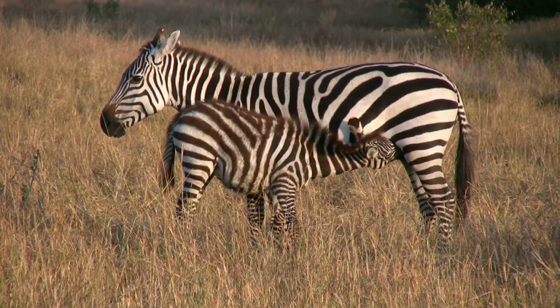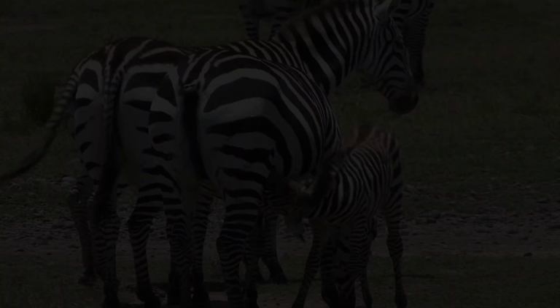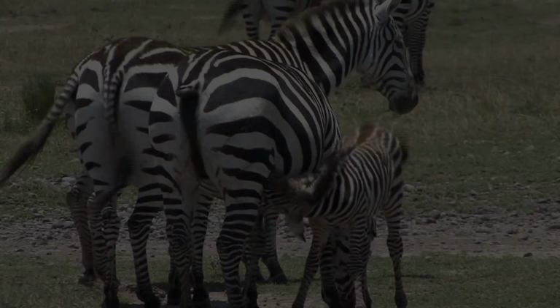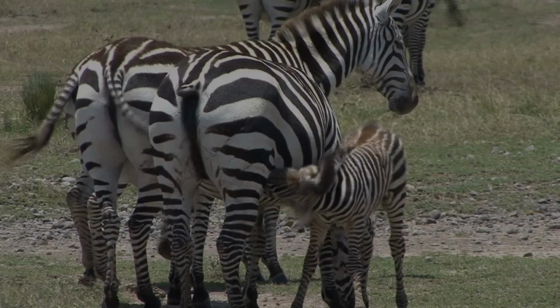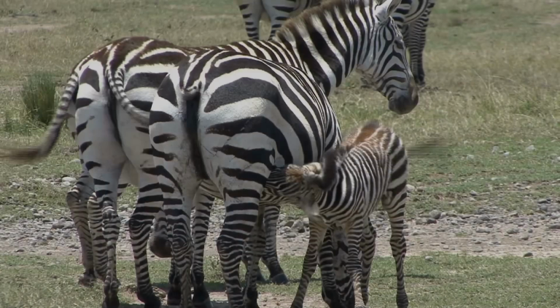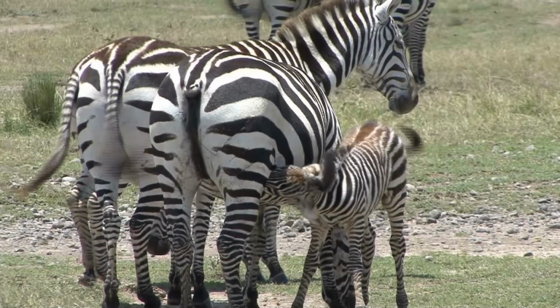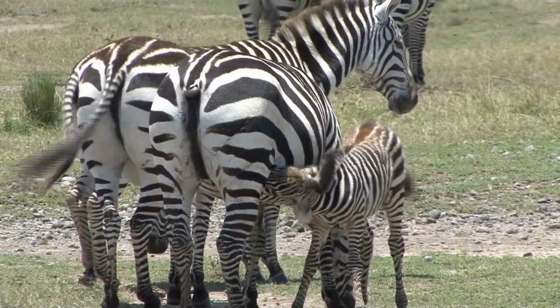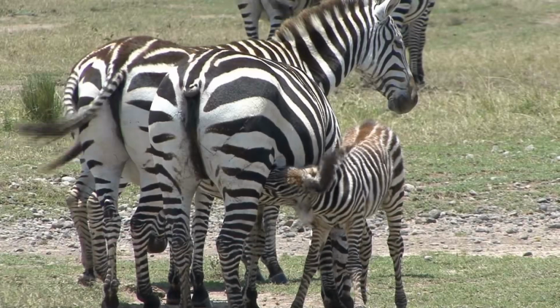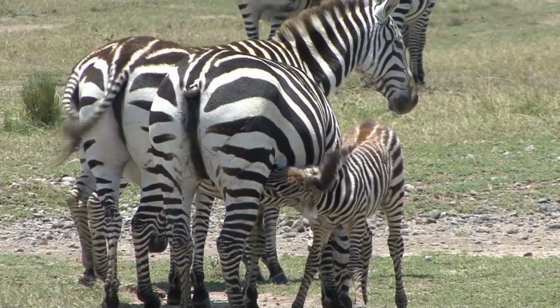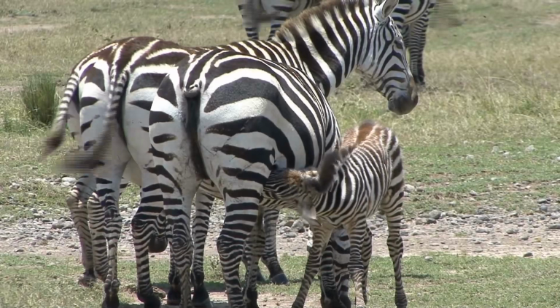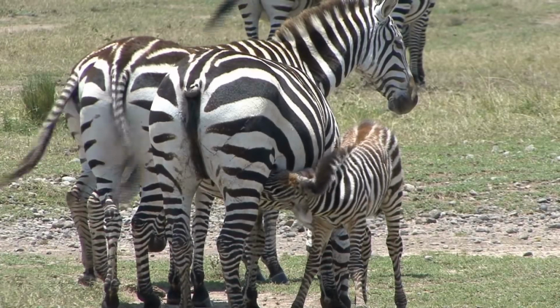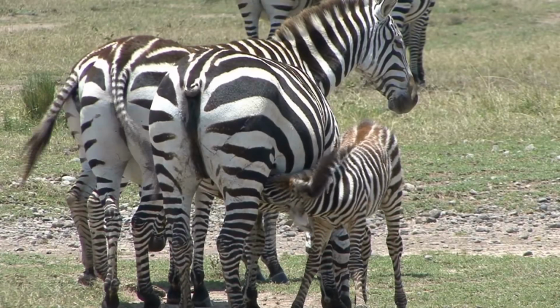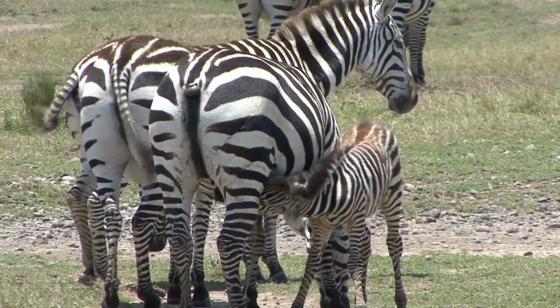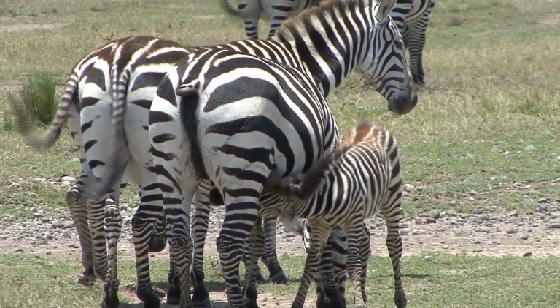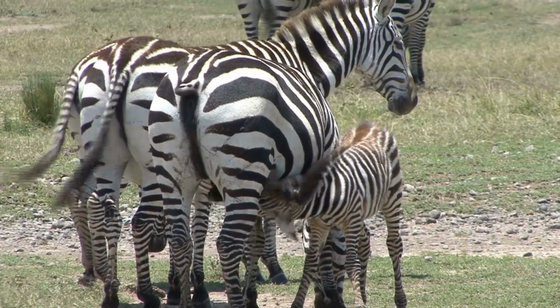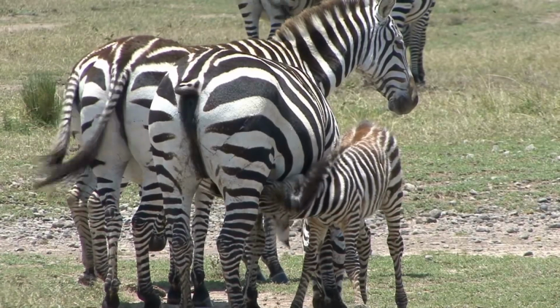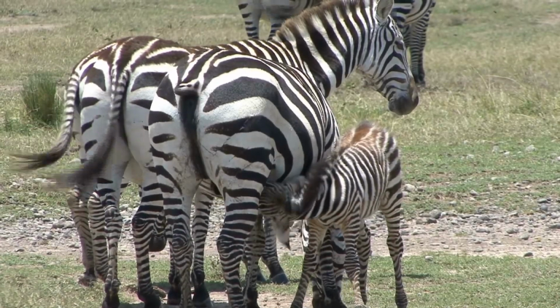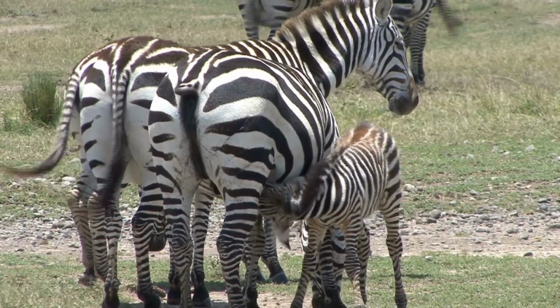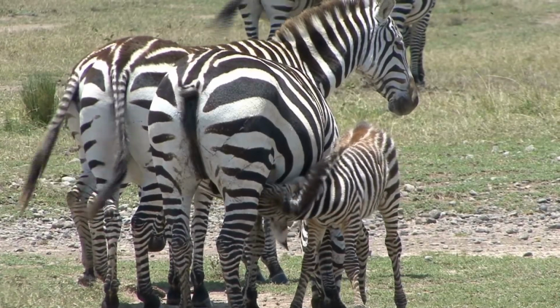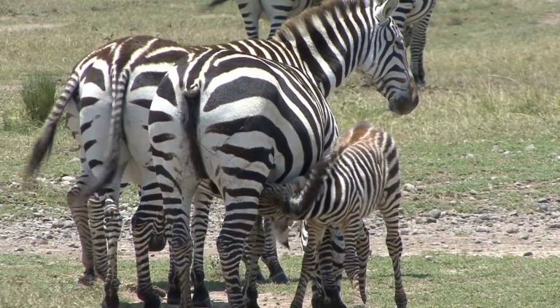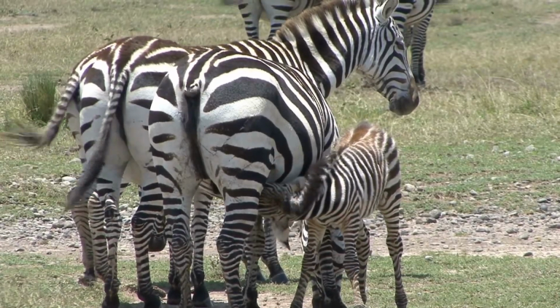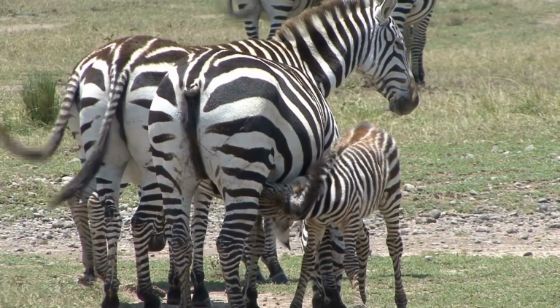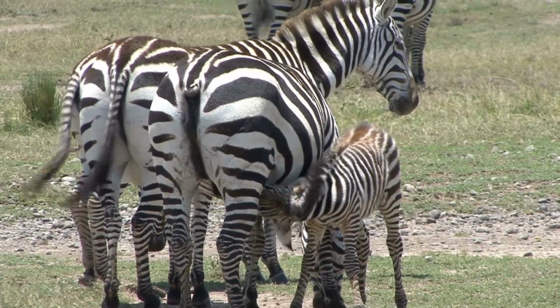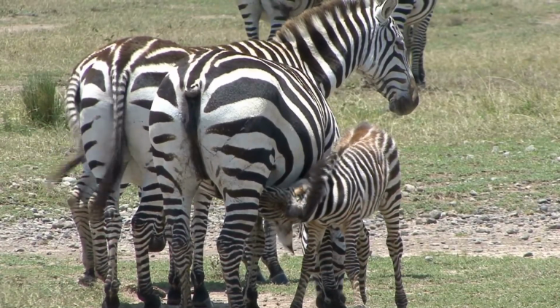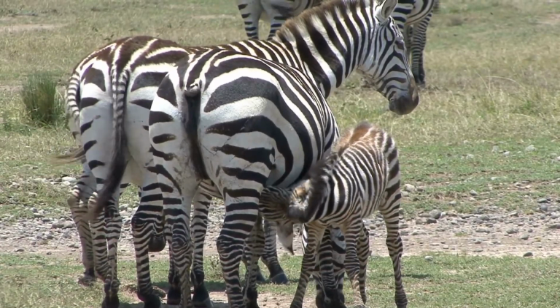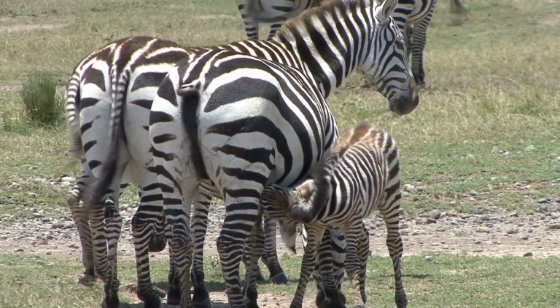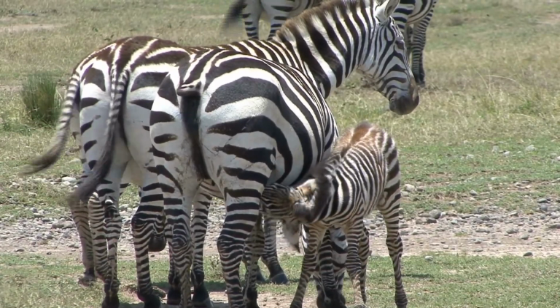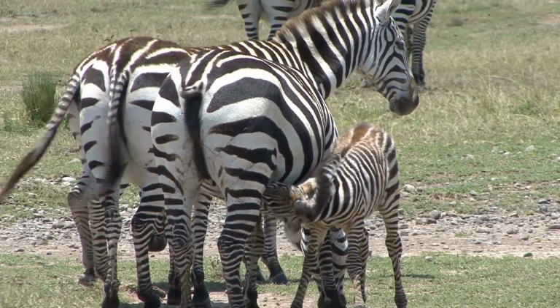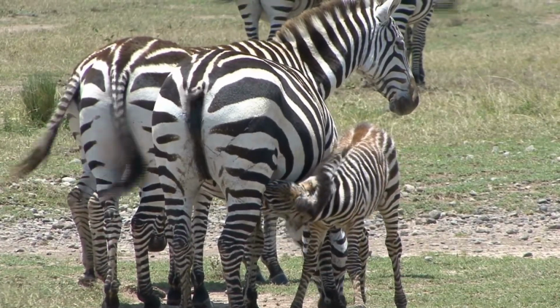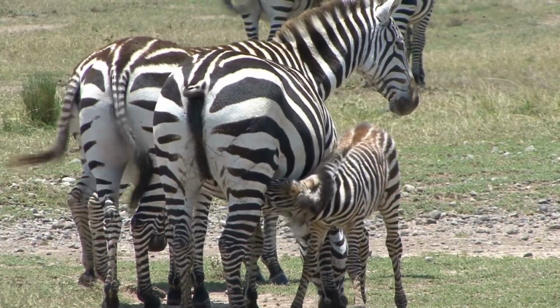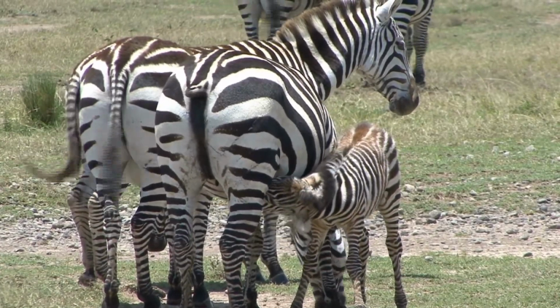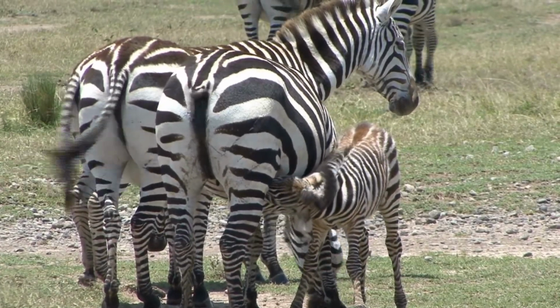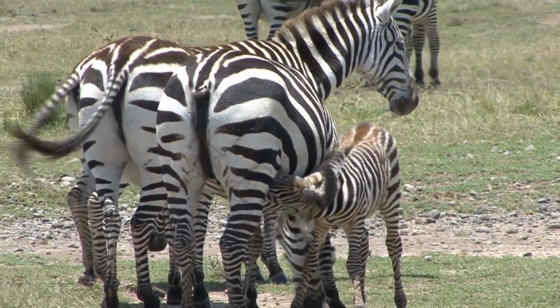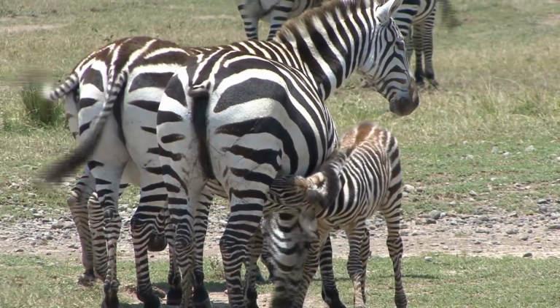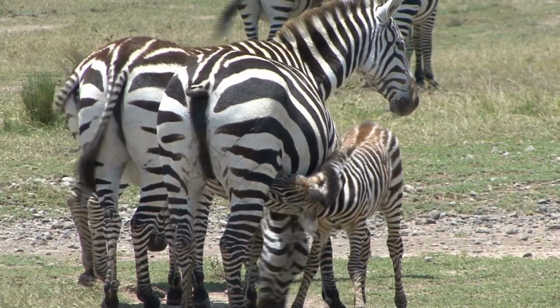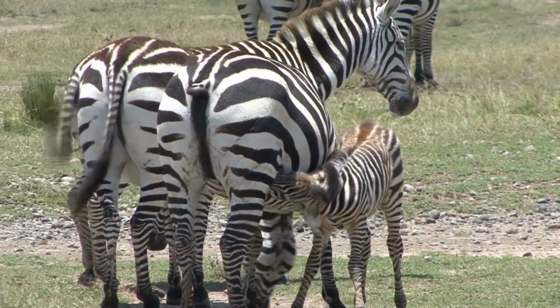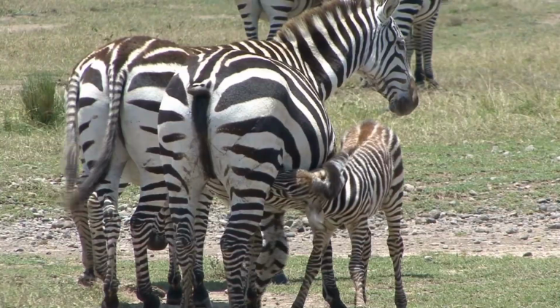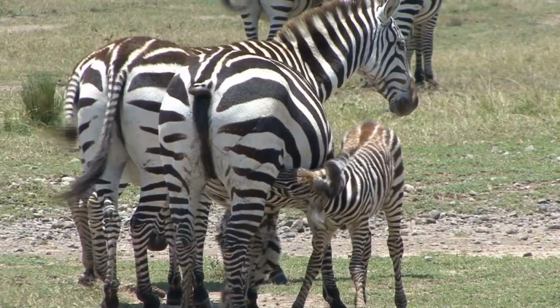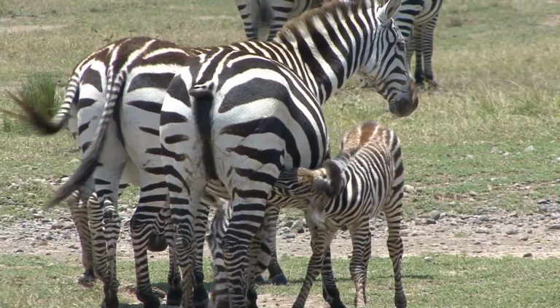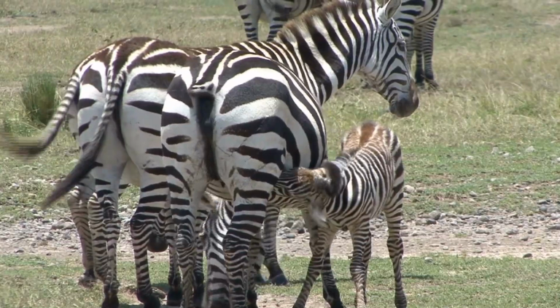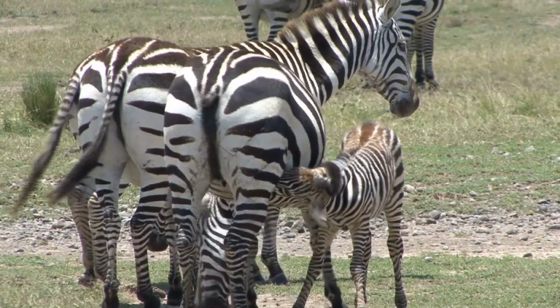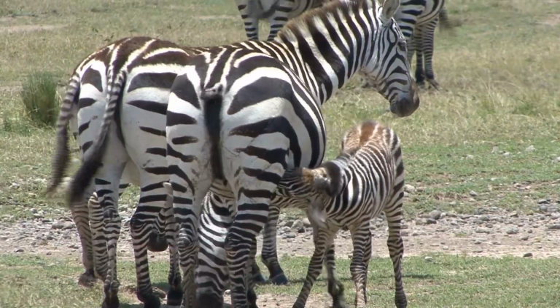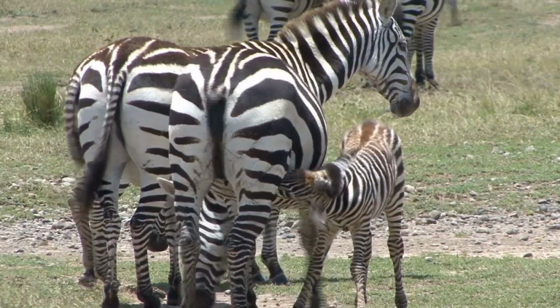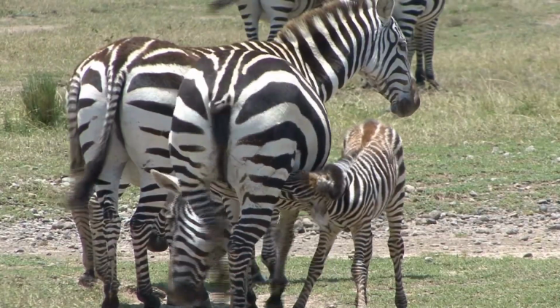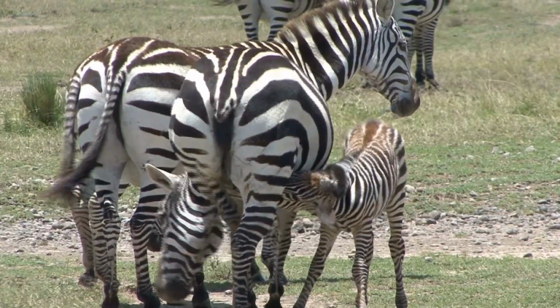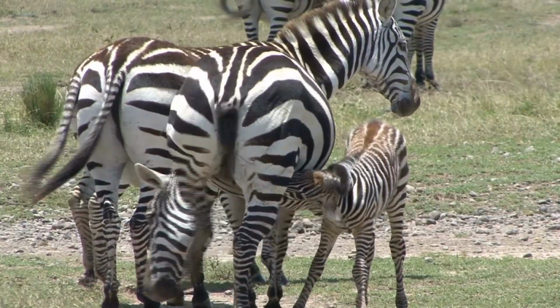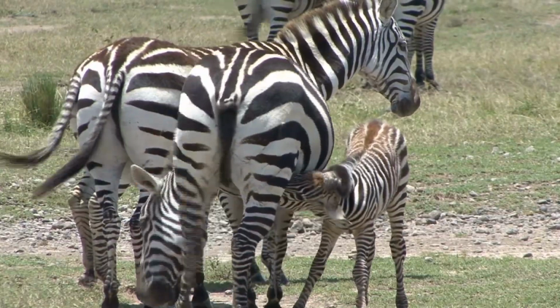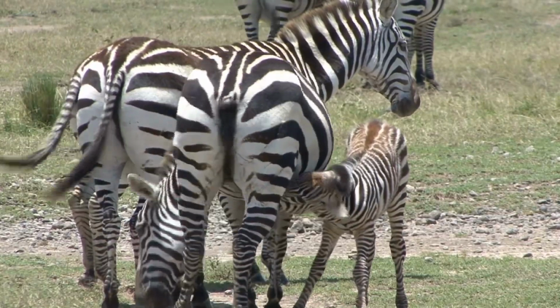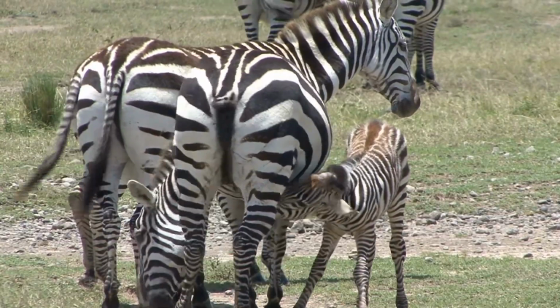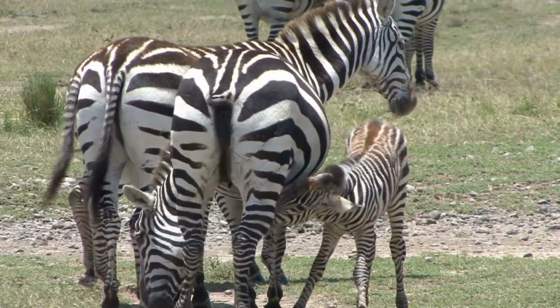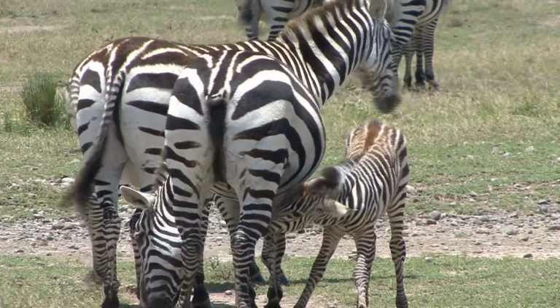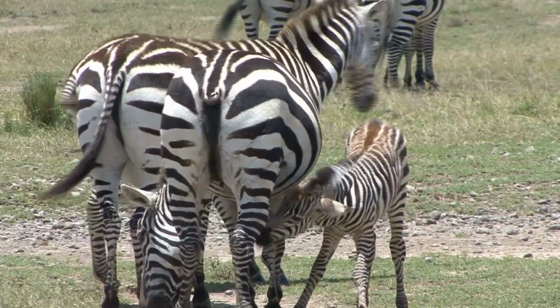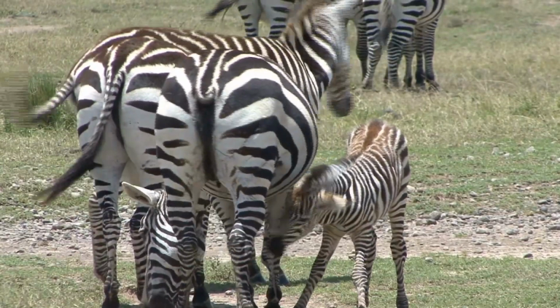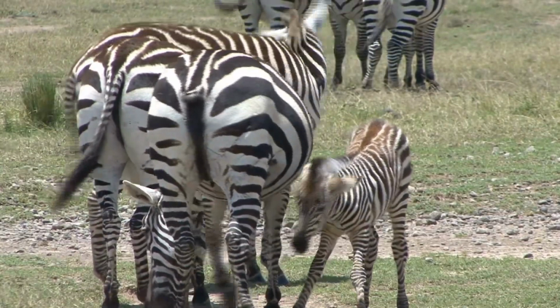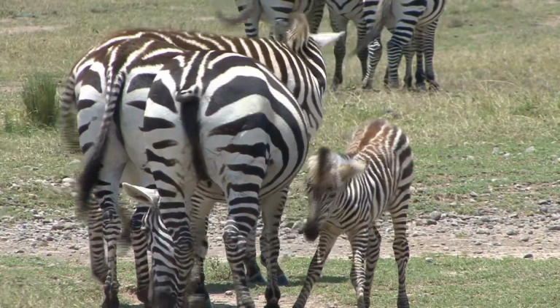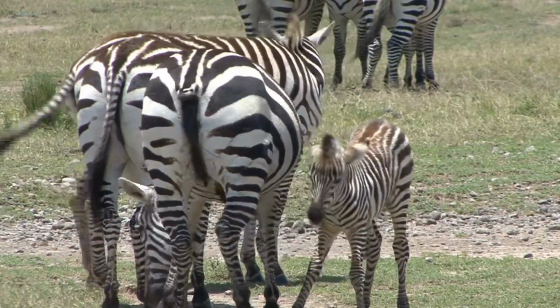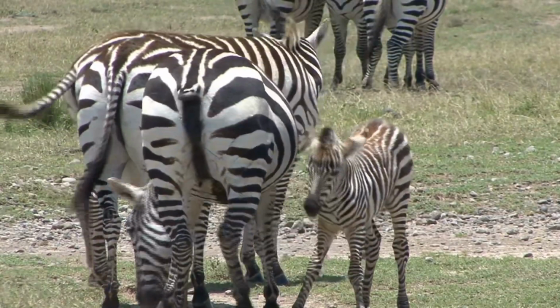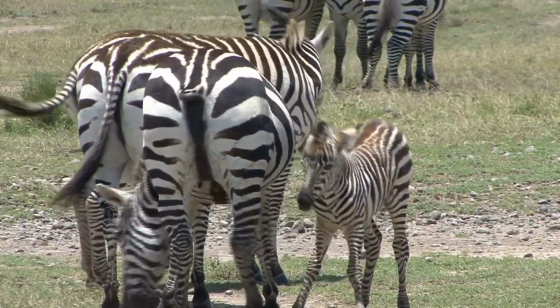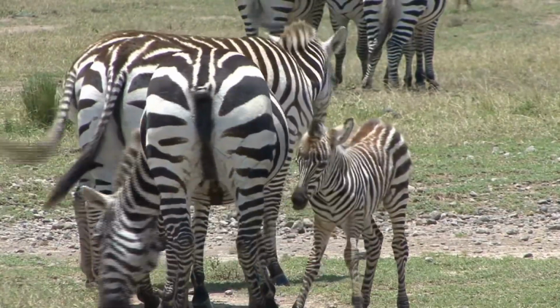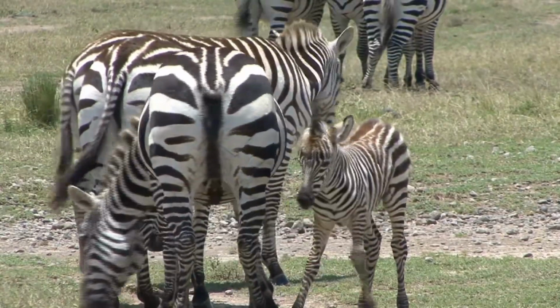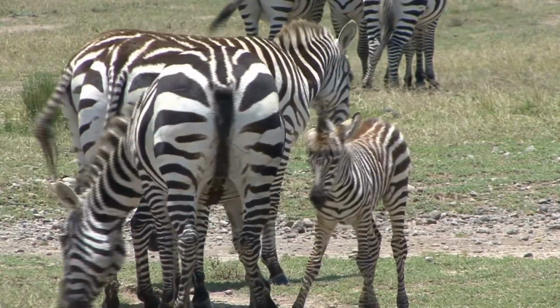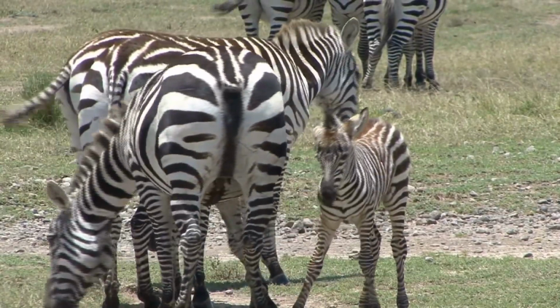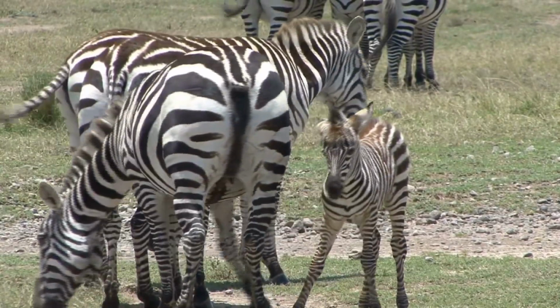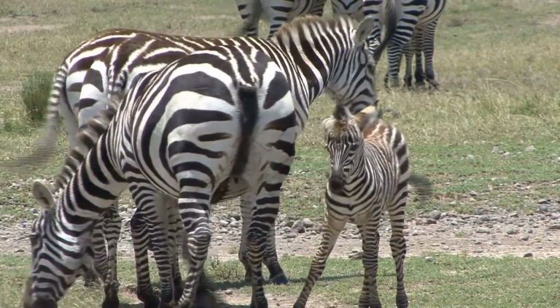Baby zebras, called foals, can stand and walk within an hour of being born. This is crucial for their survival in the wild.